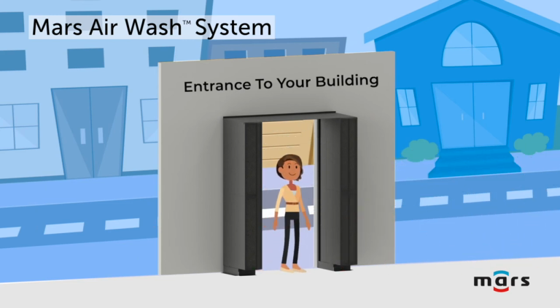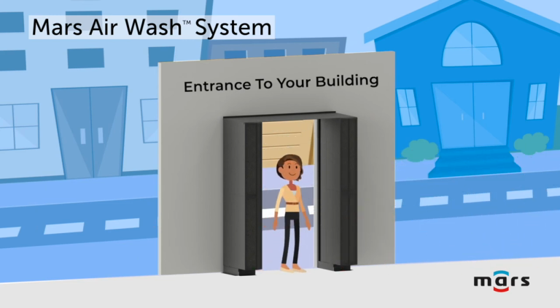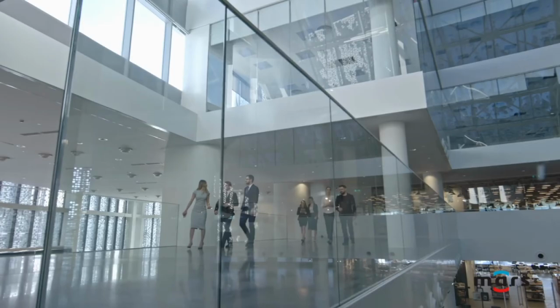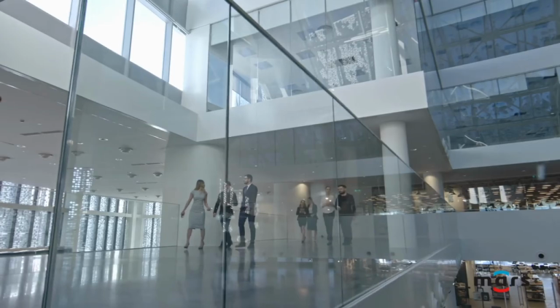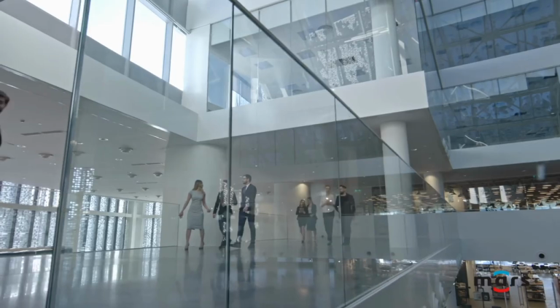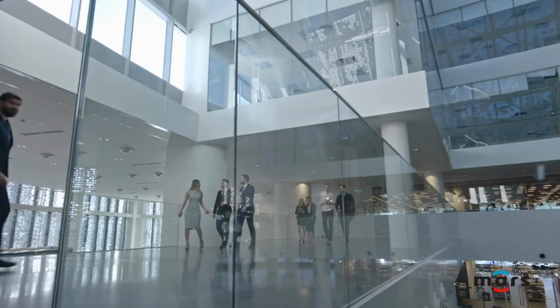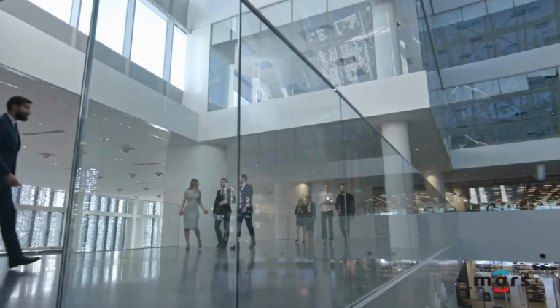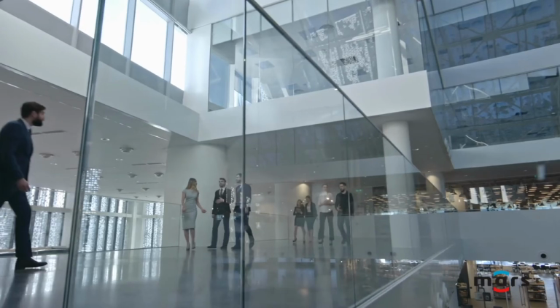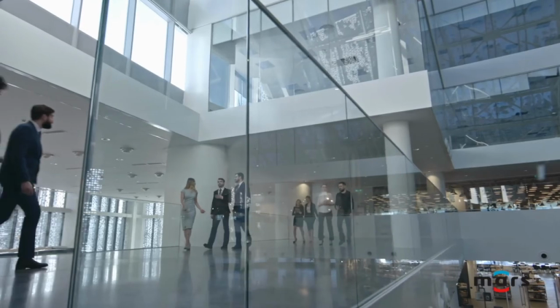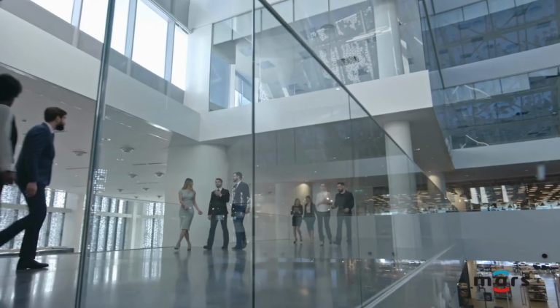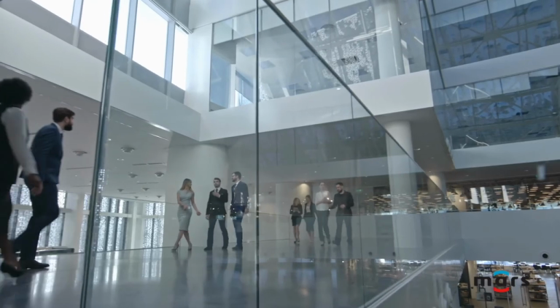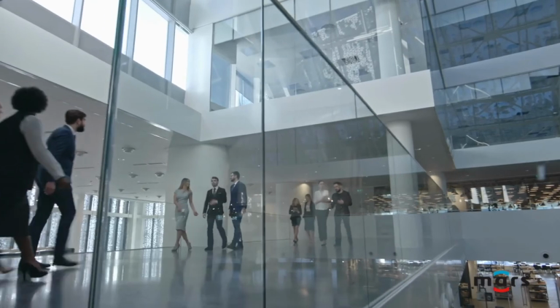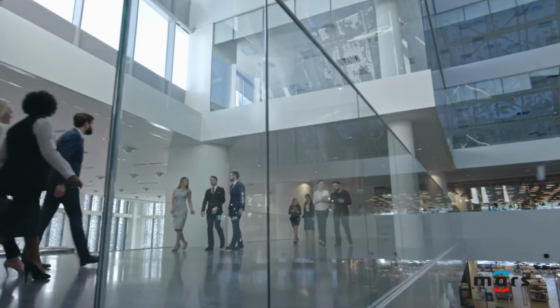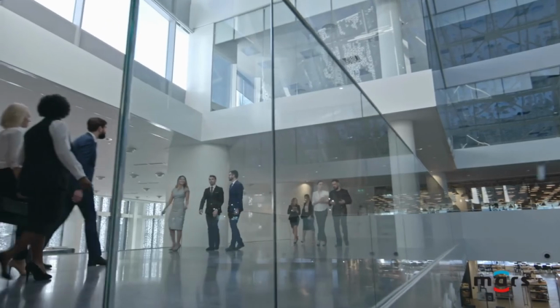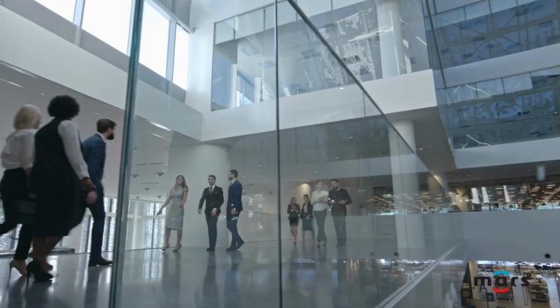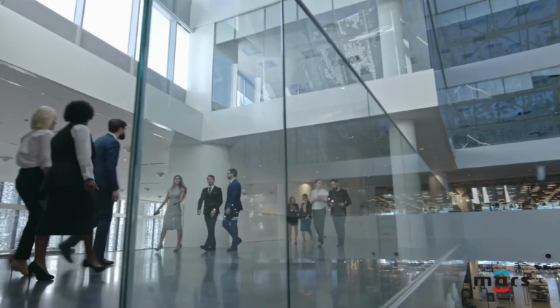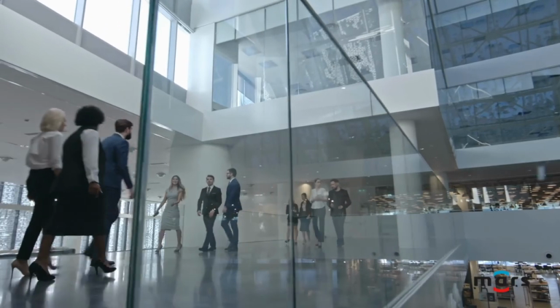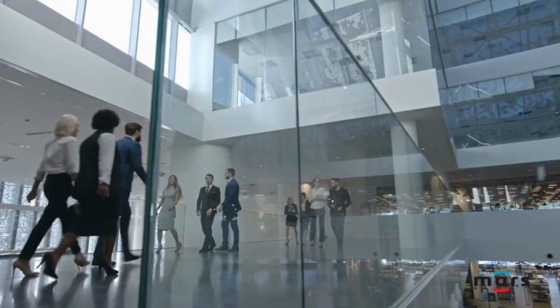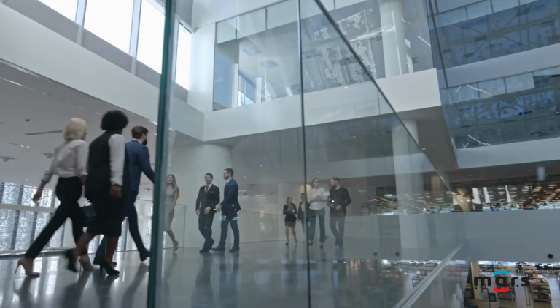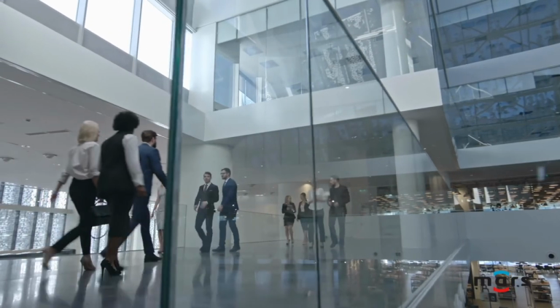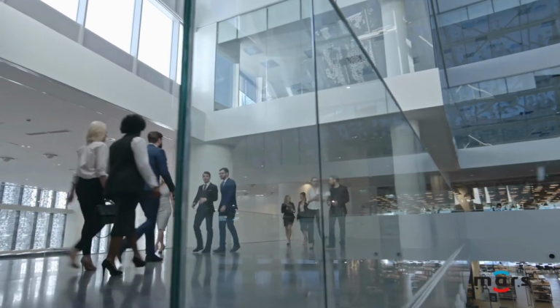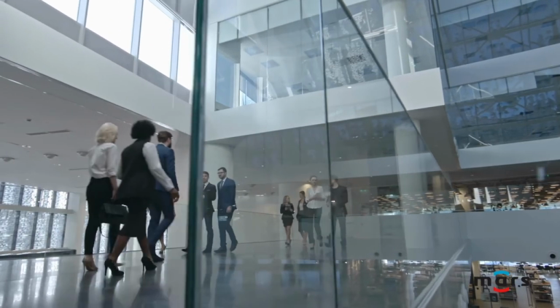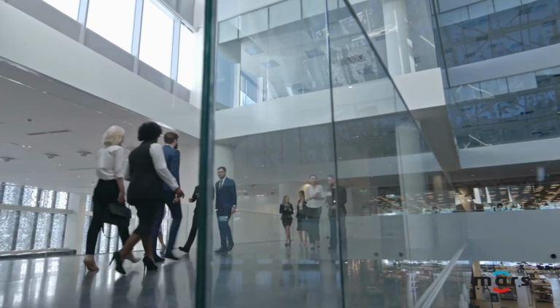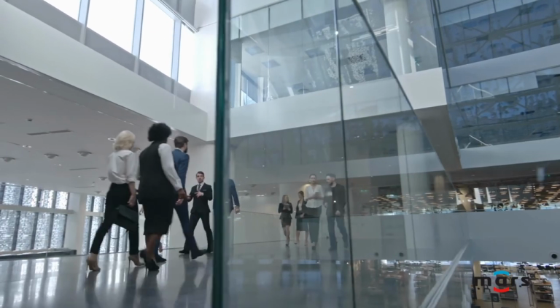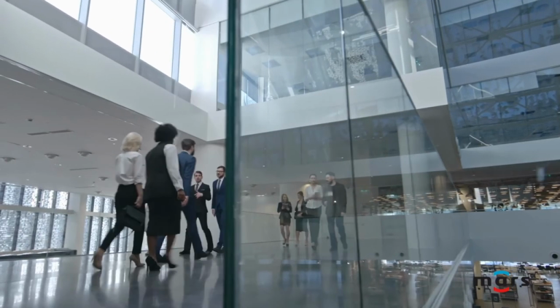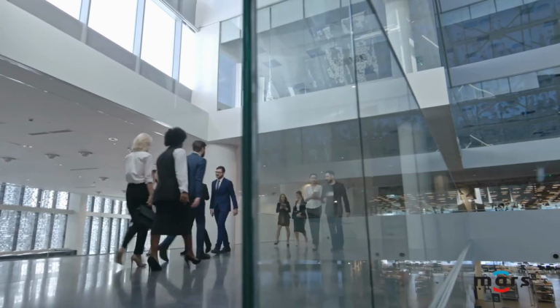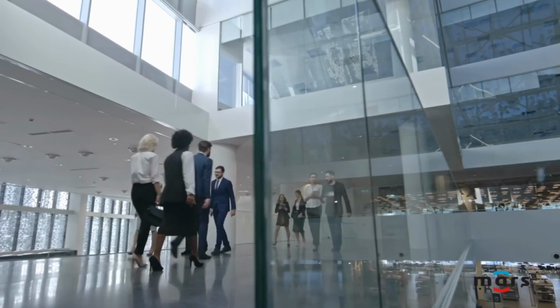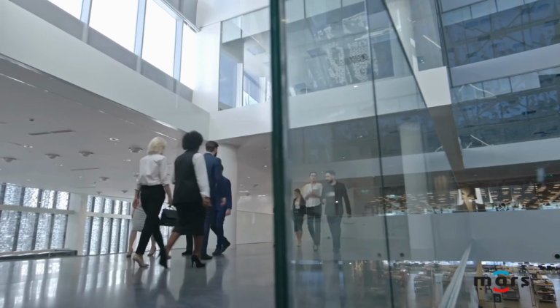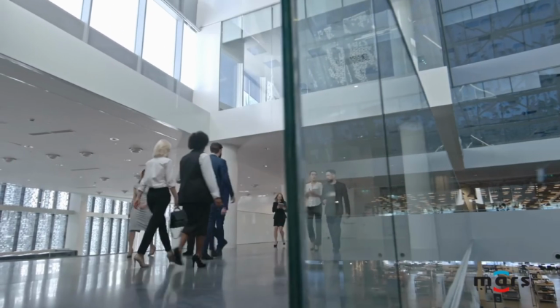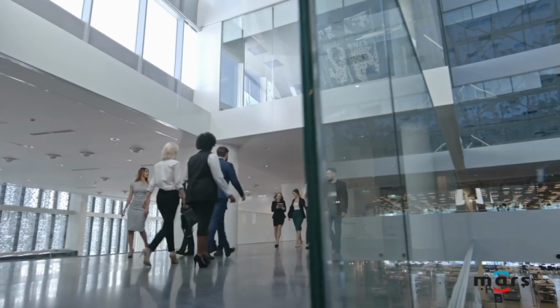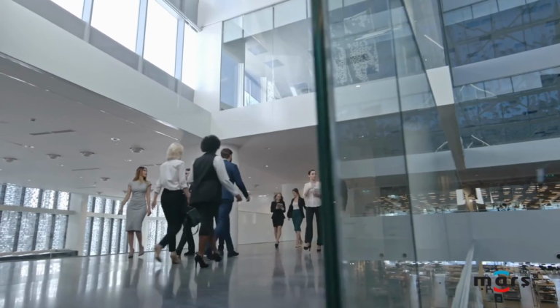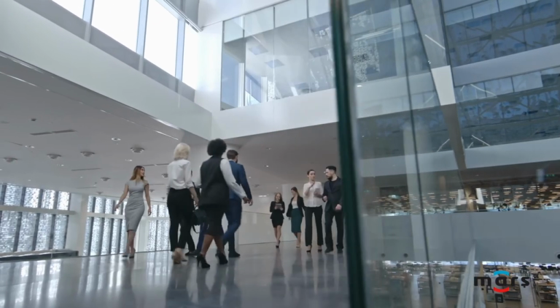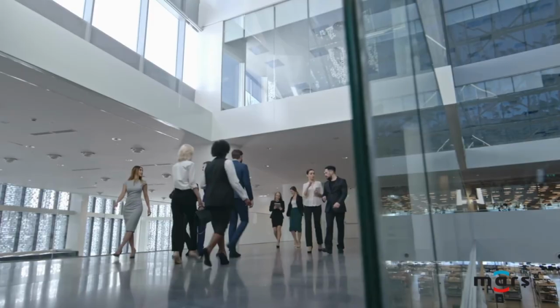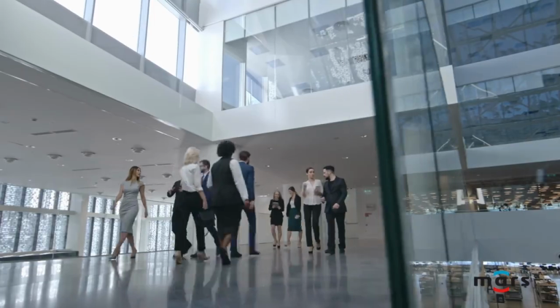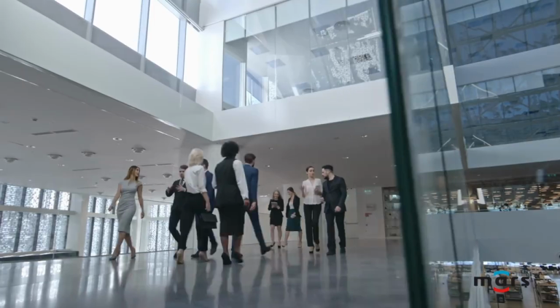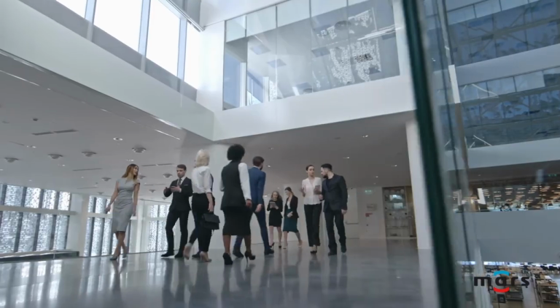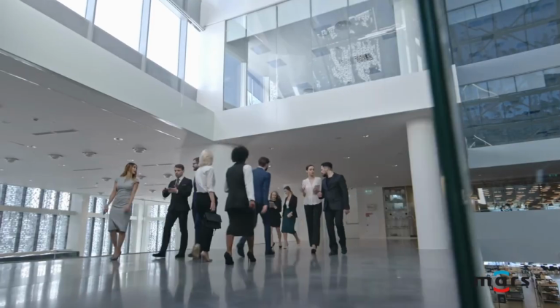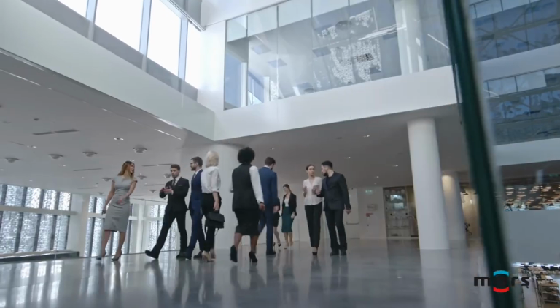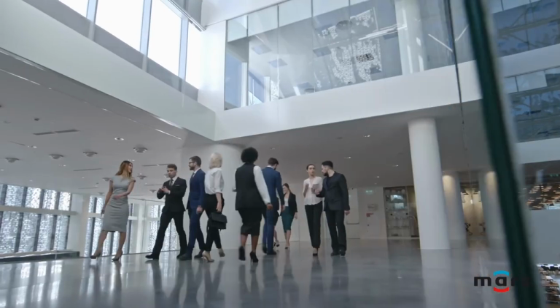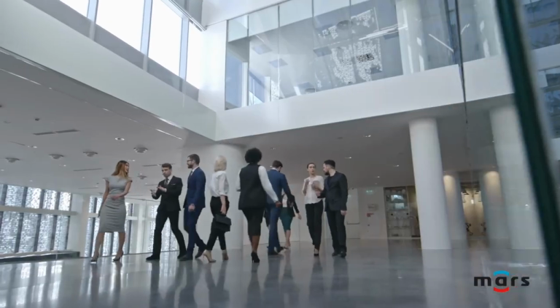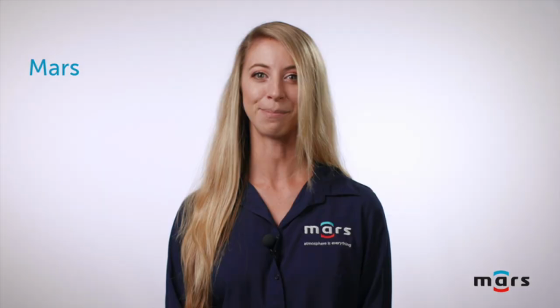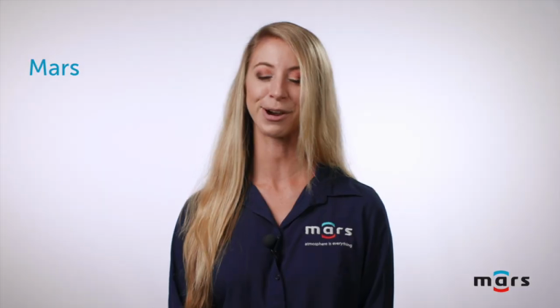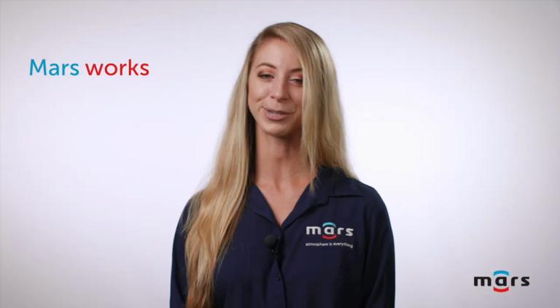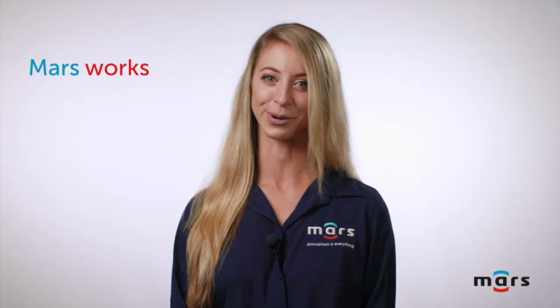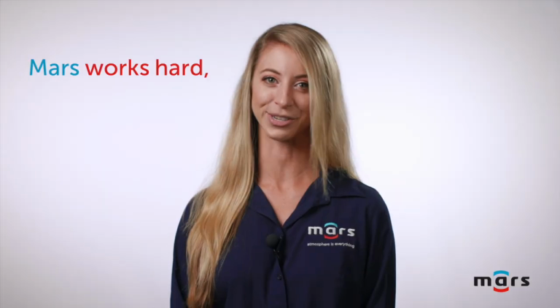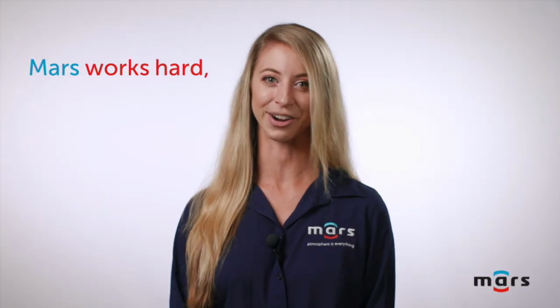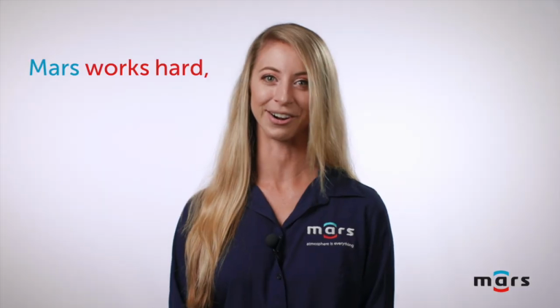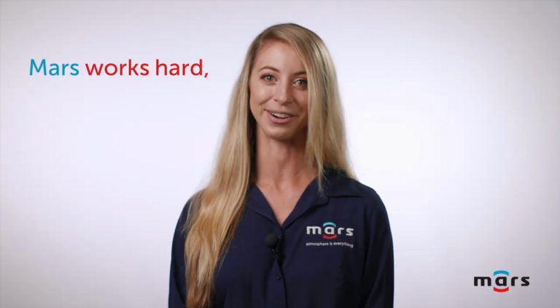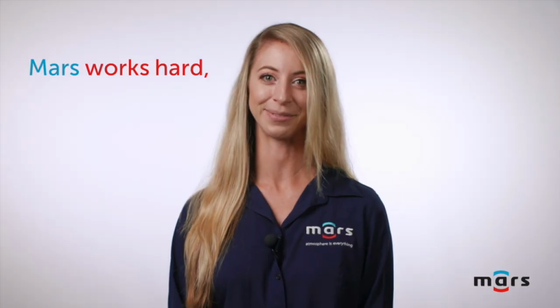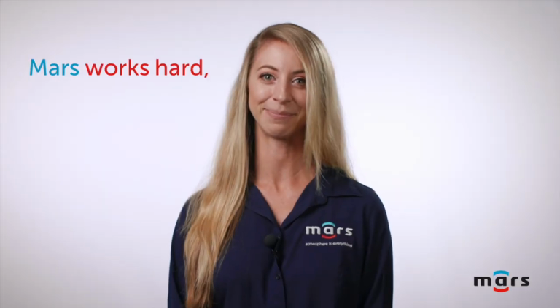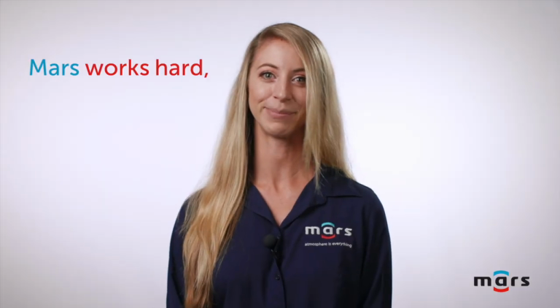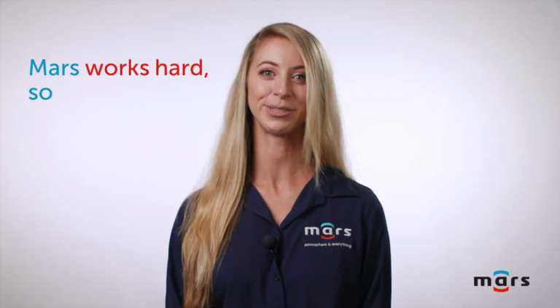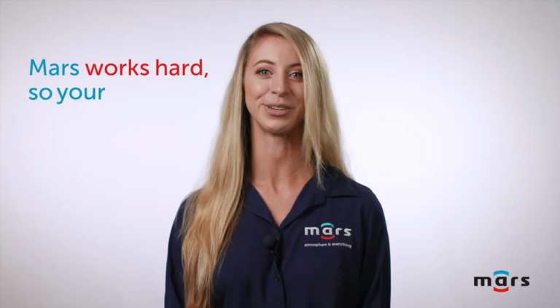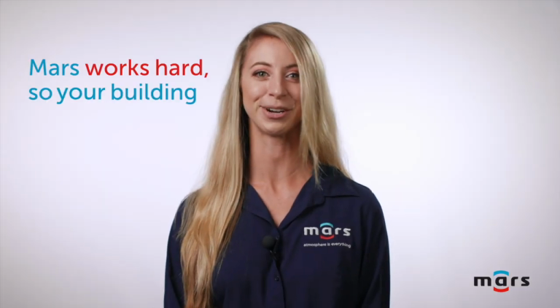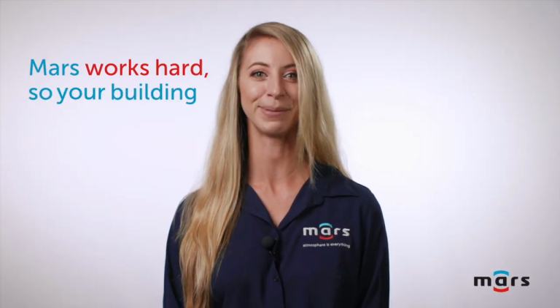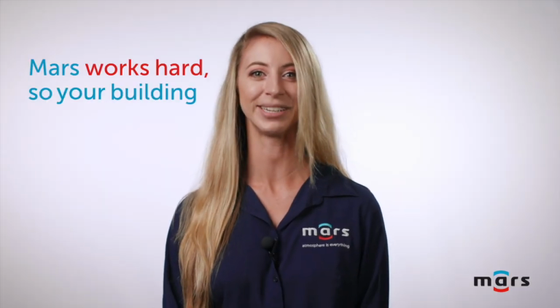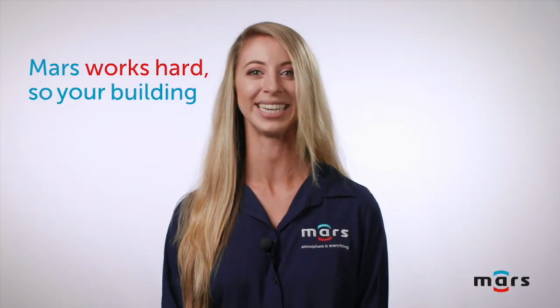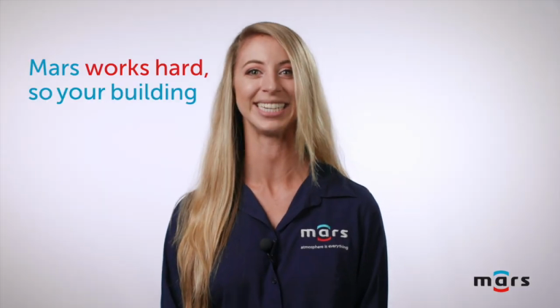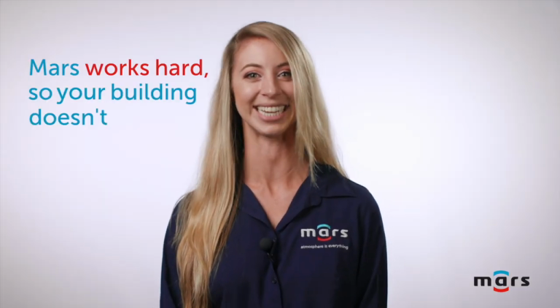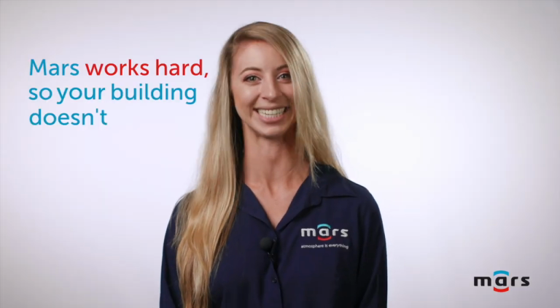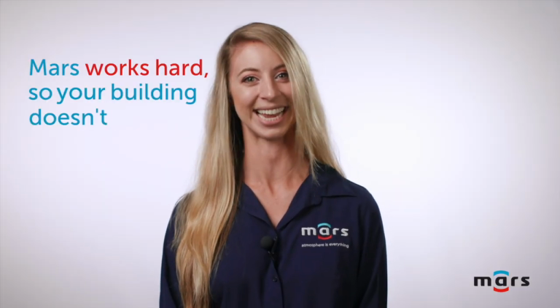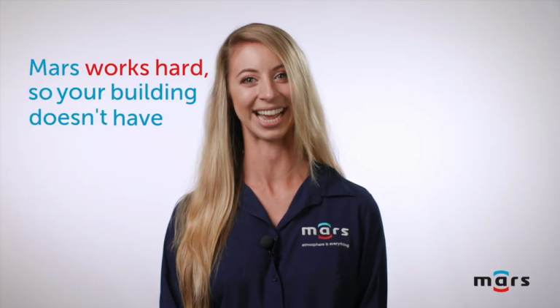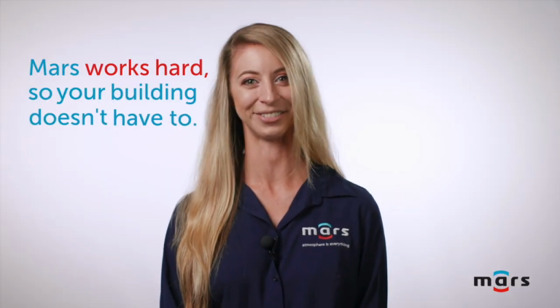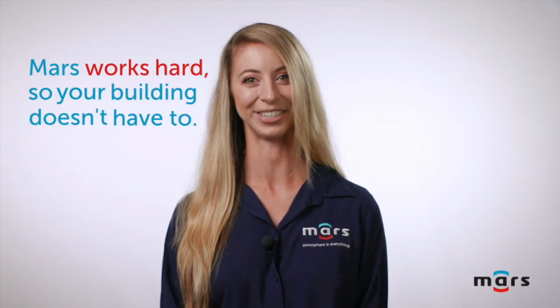Now clean air starts as soon as you step into your building. MARS works hard, so your building doesn't have to.